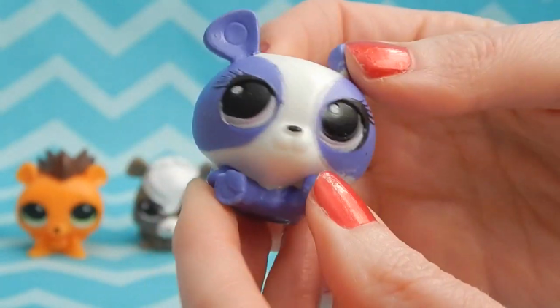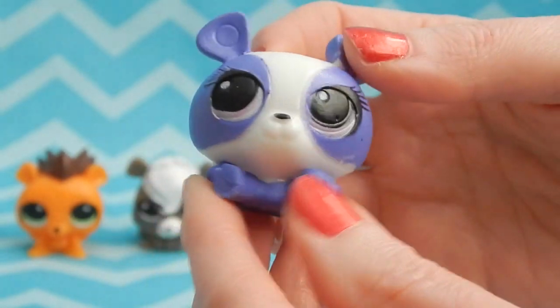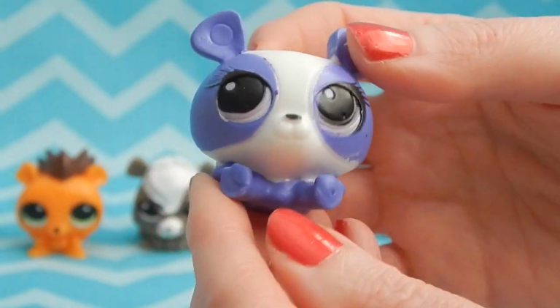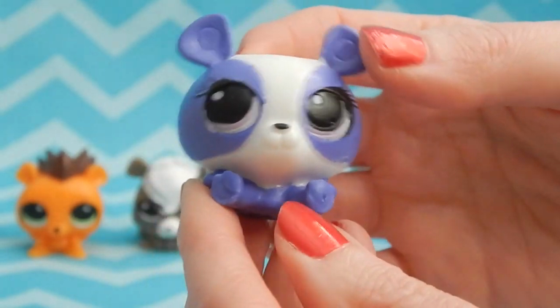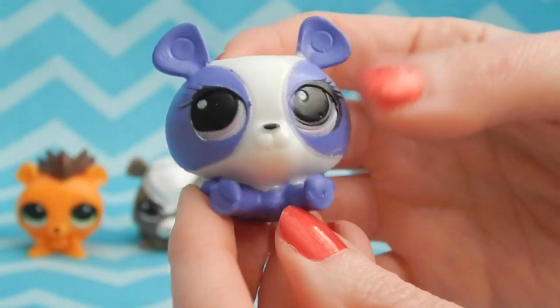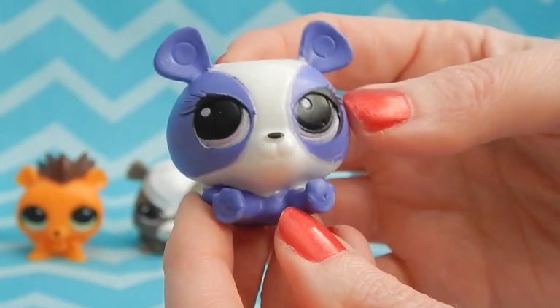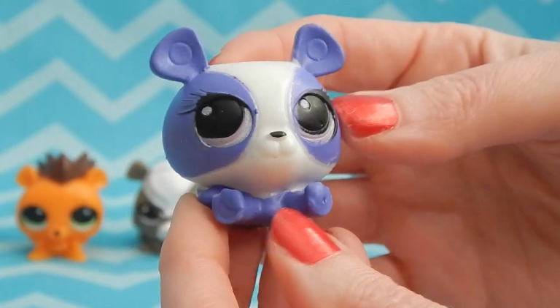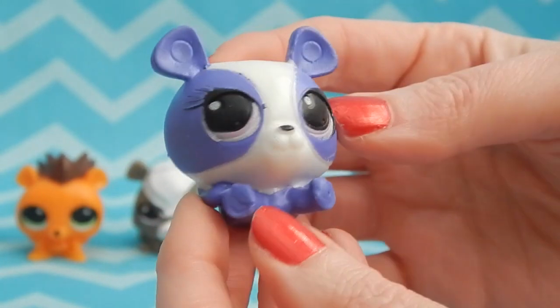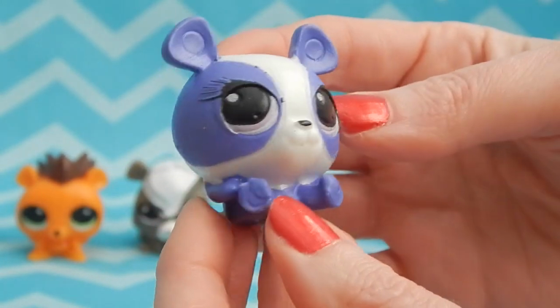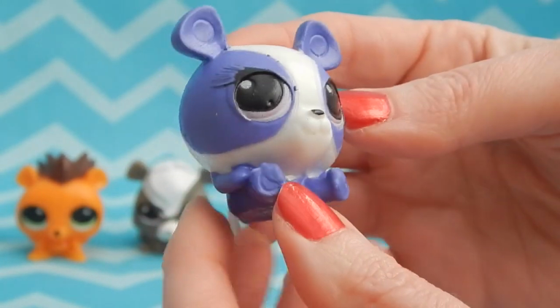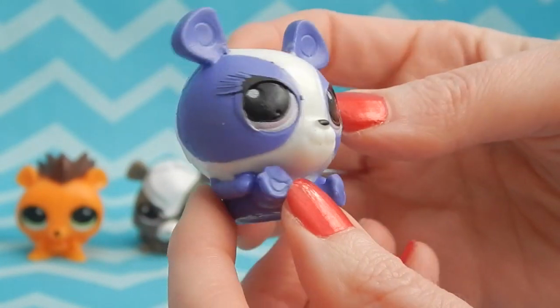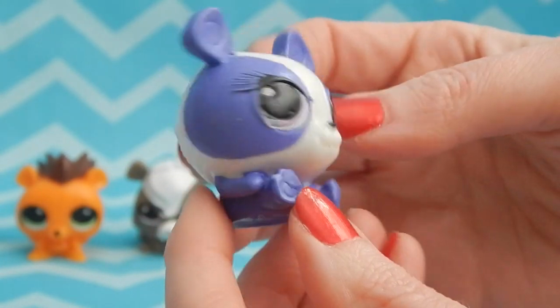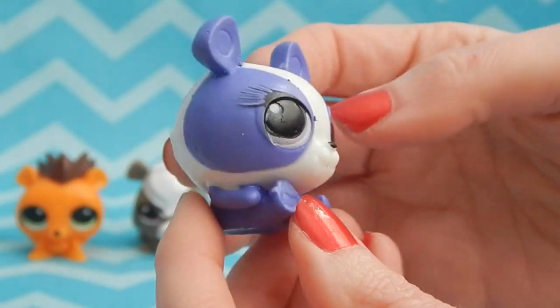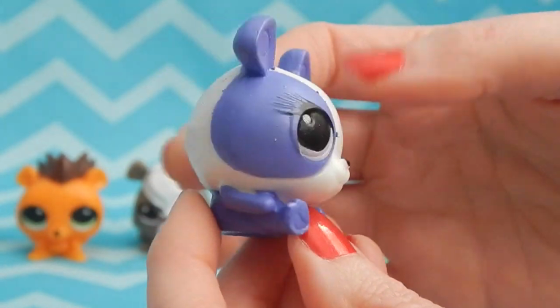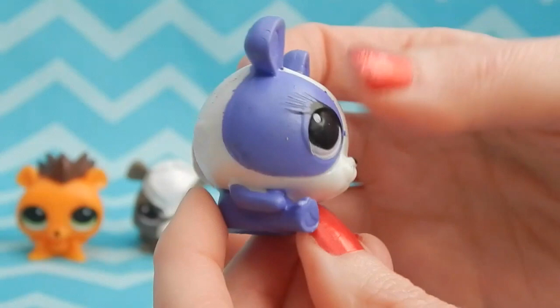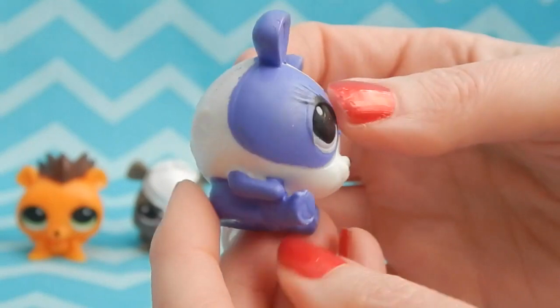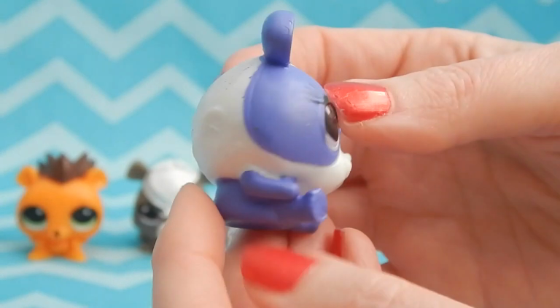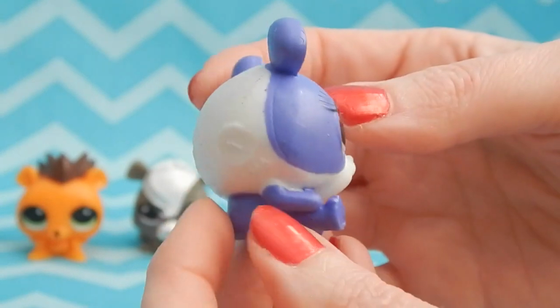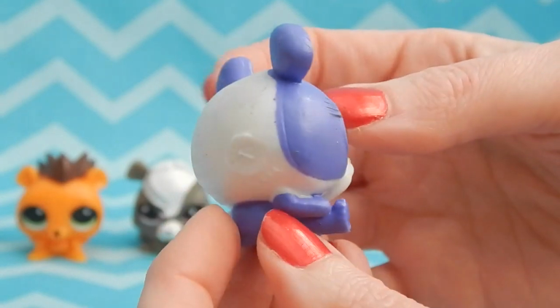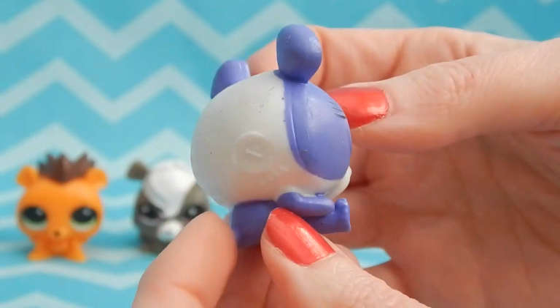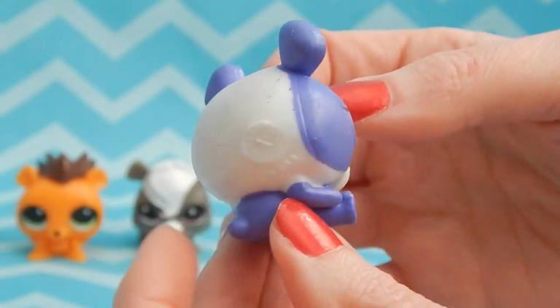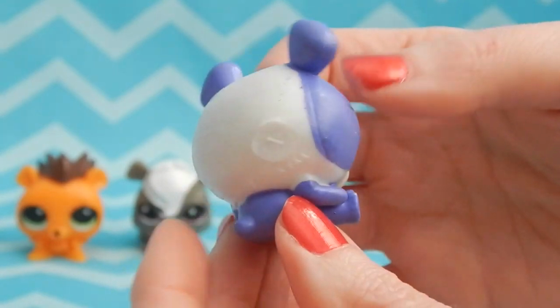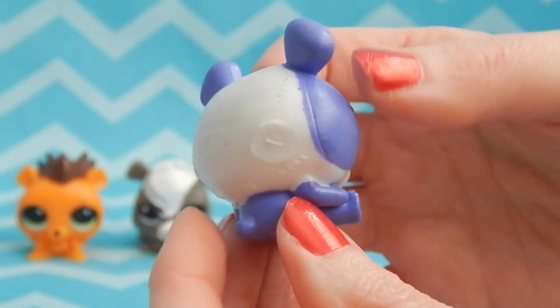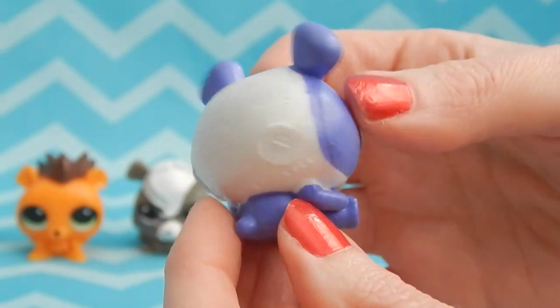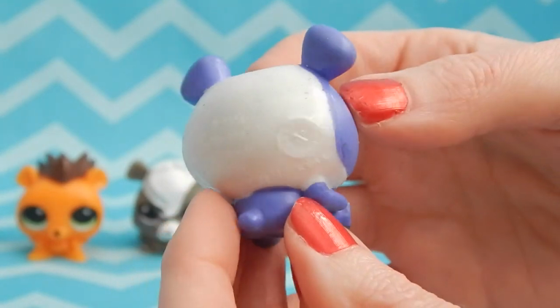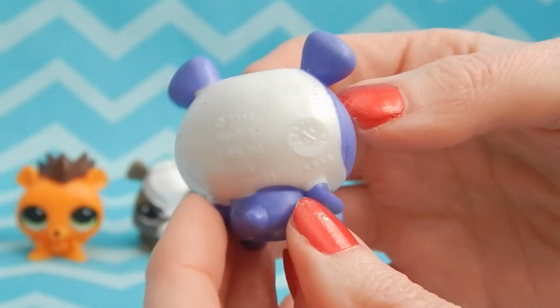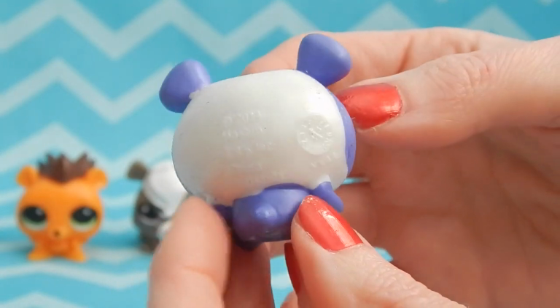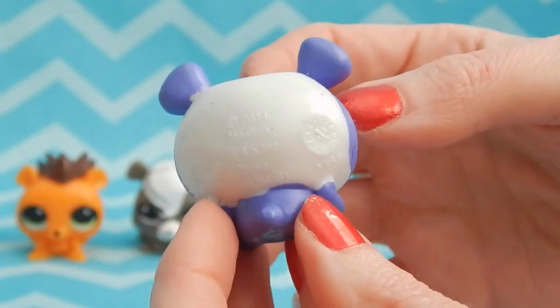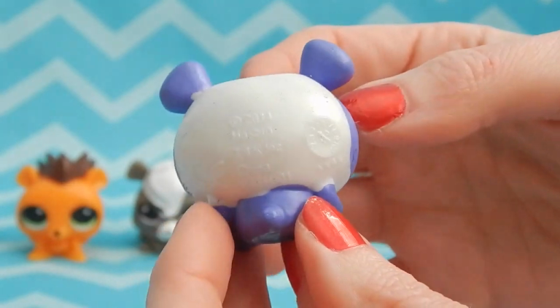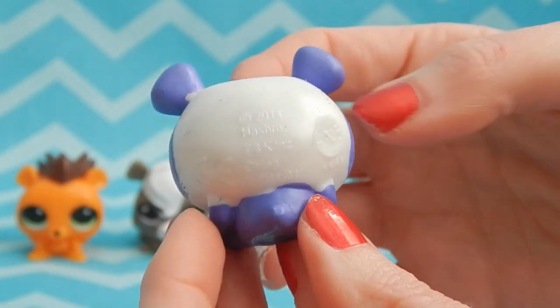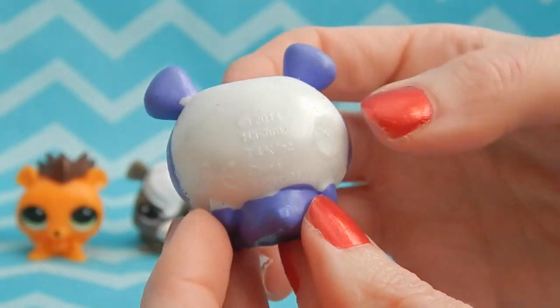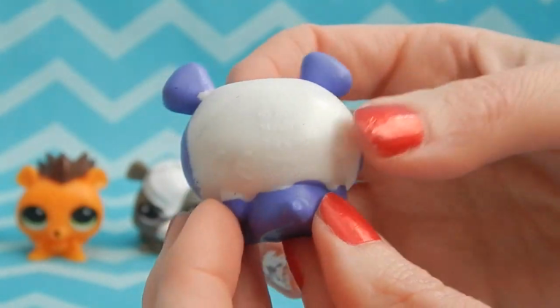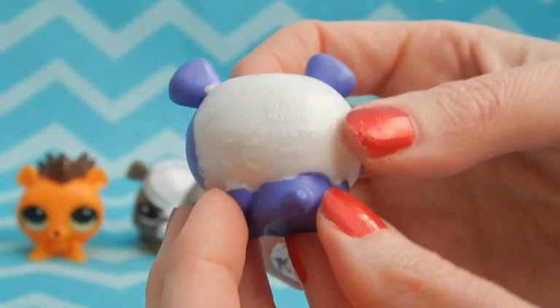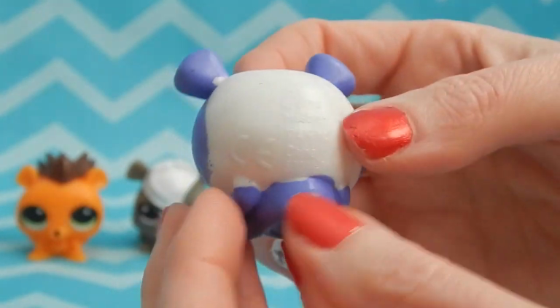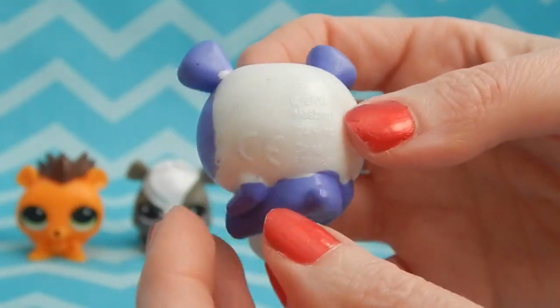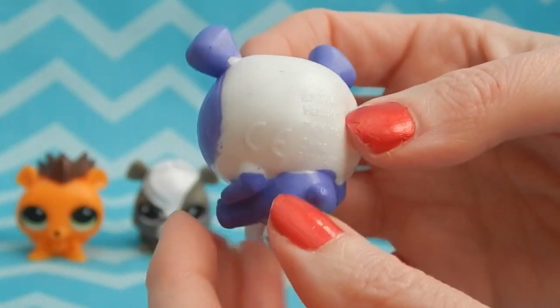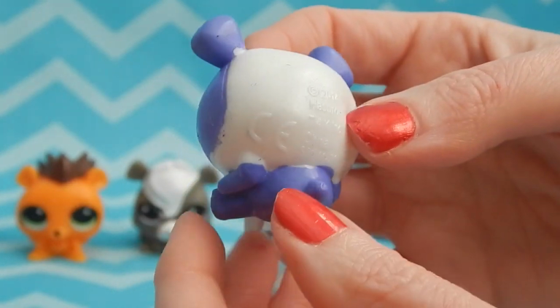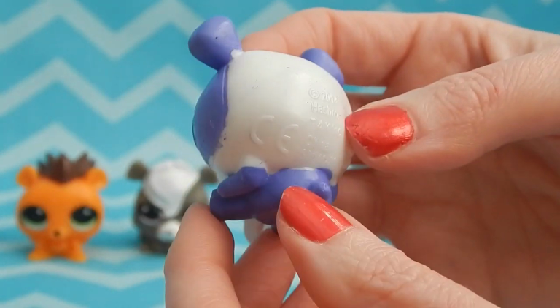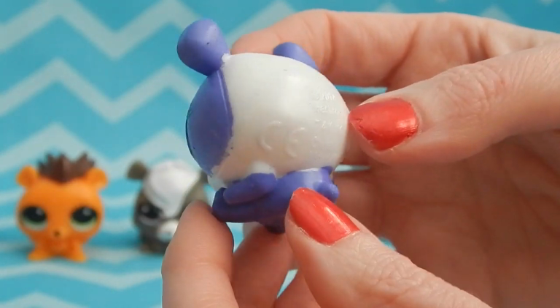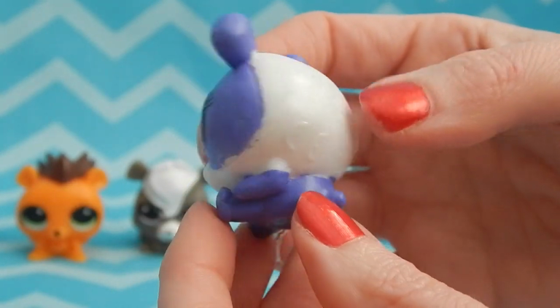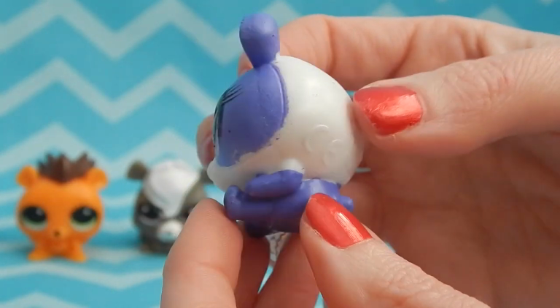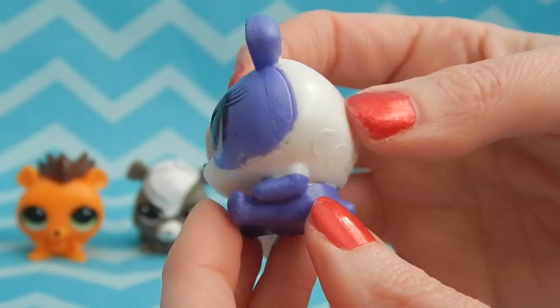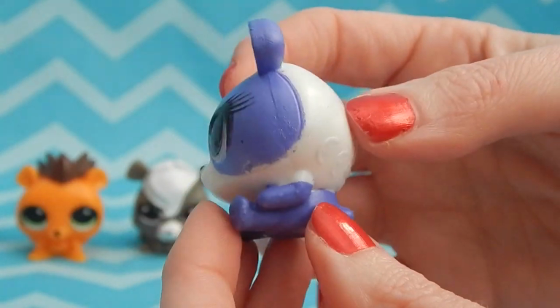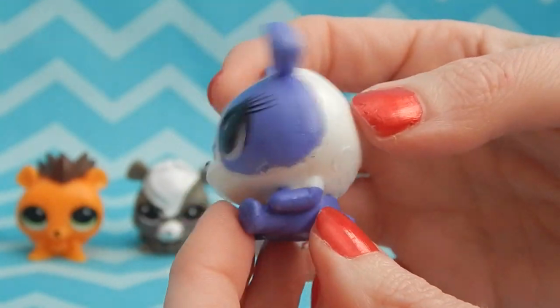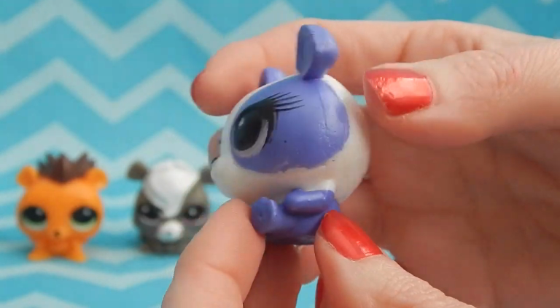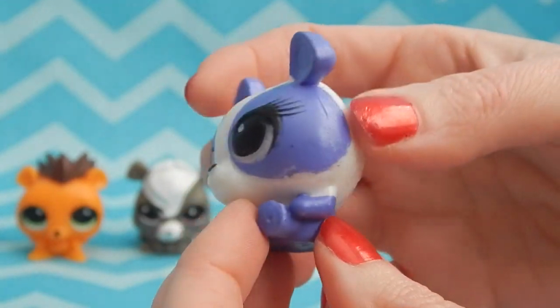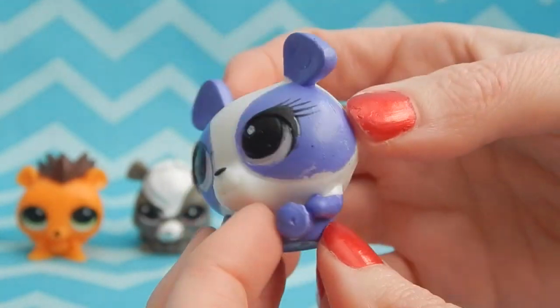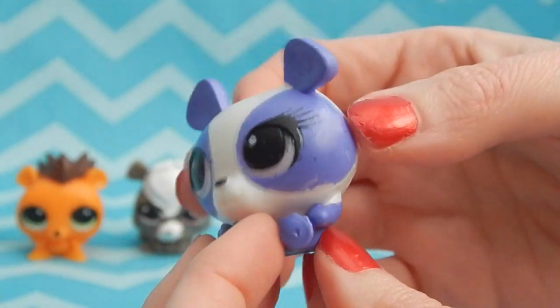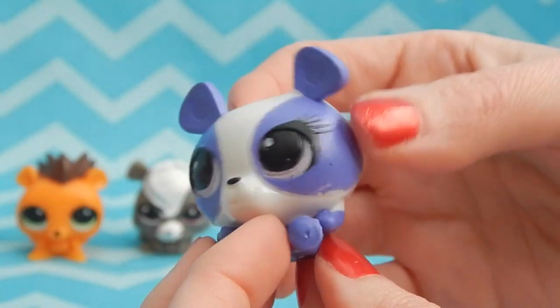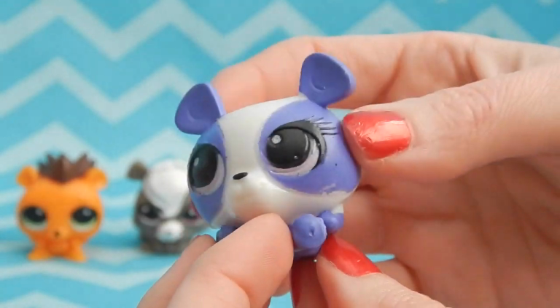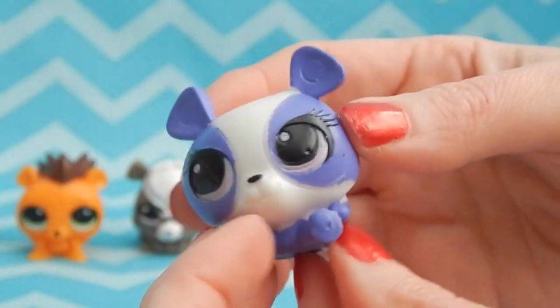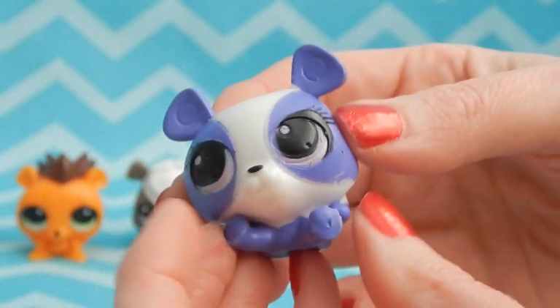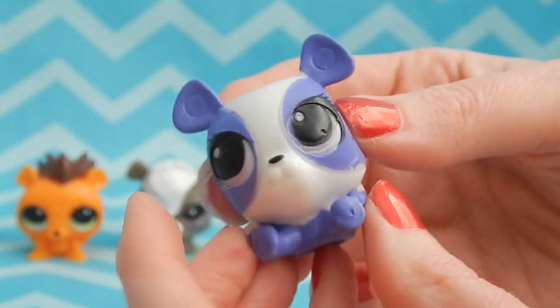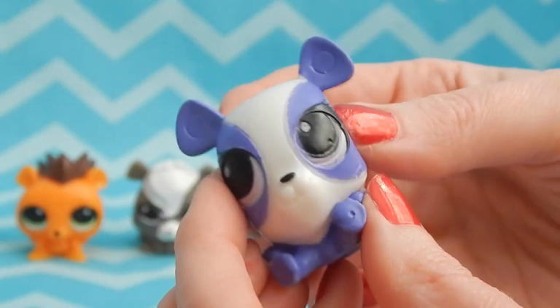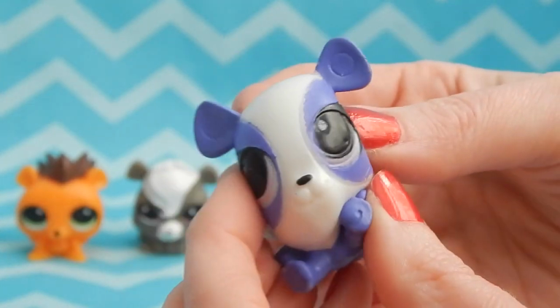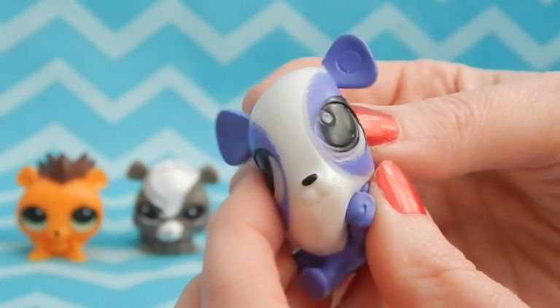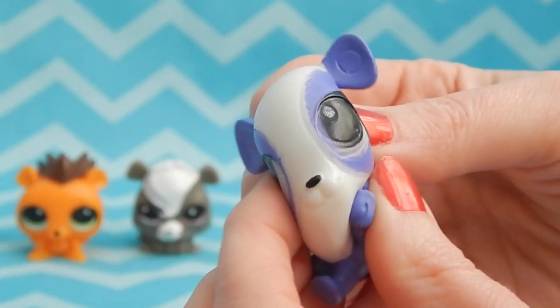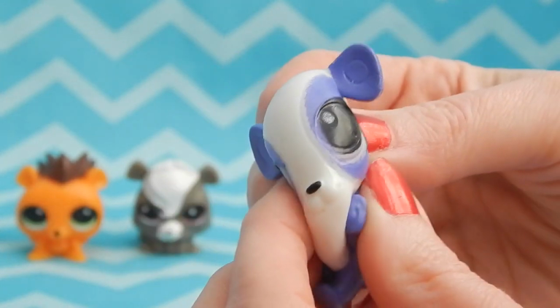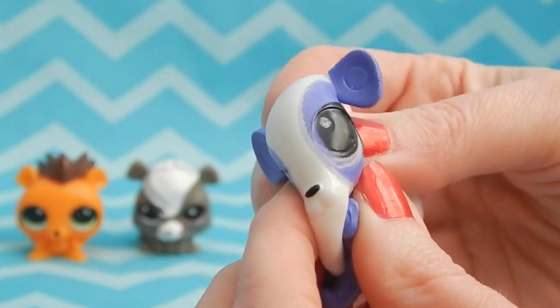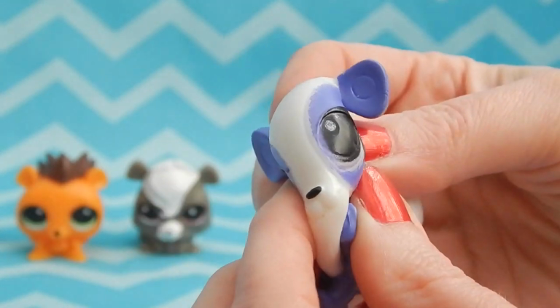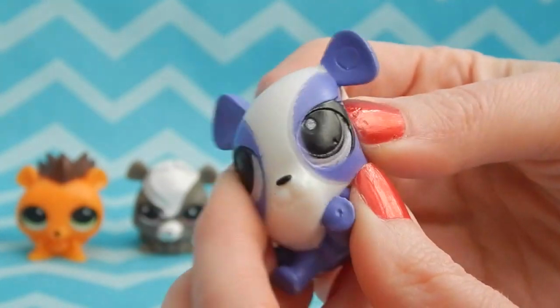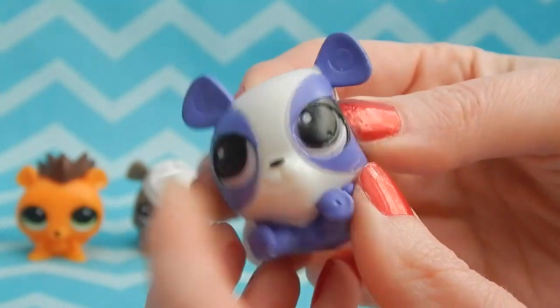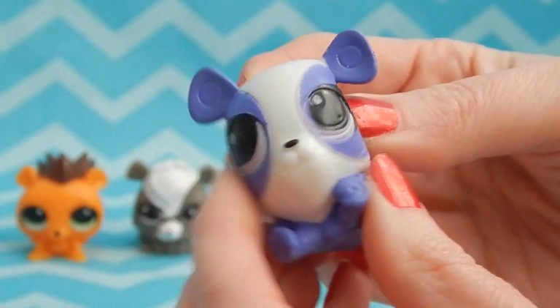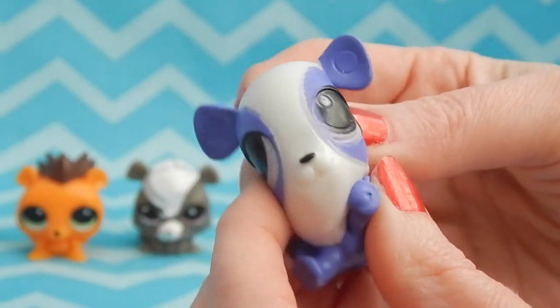We have a different one — it's Penny Ling, the purple panda! She's adorable, she has to be my favorite so far.